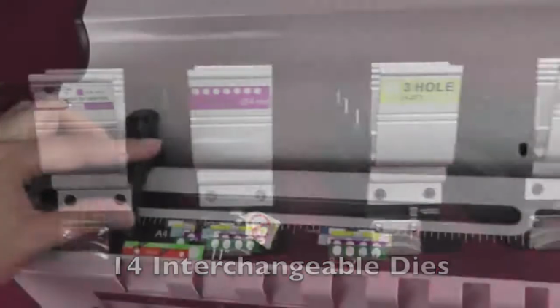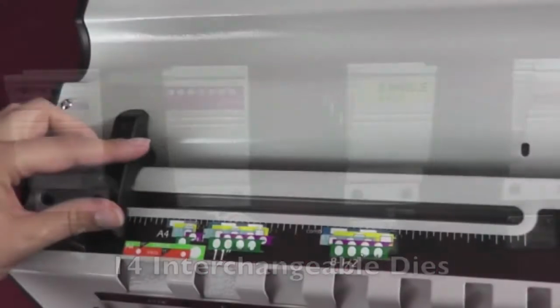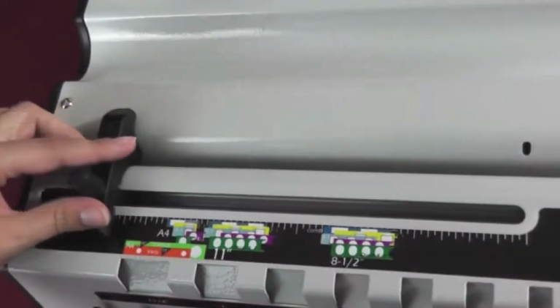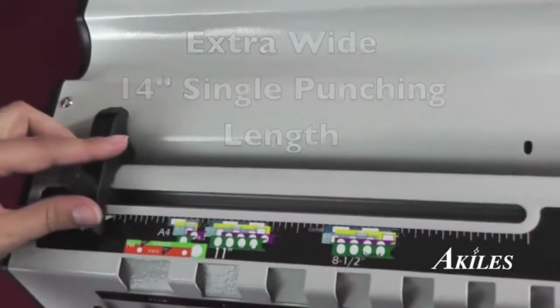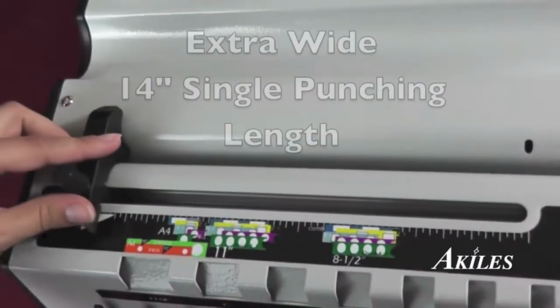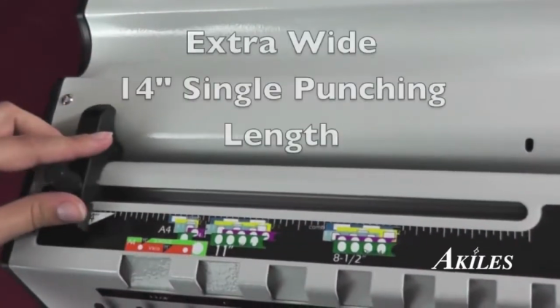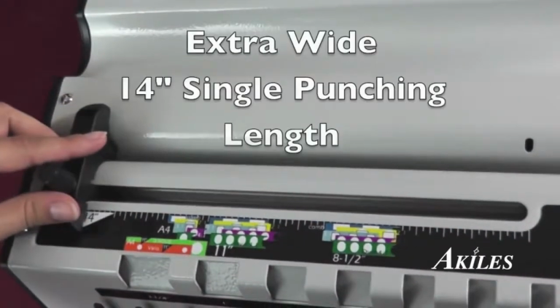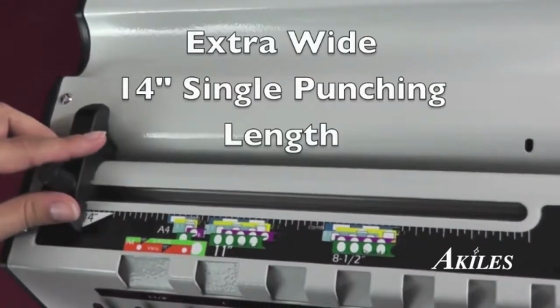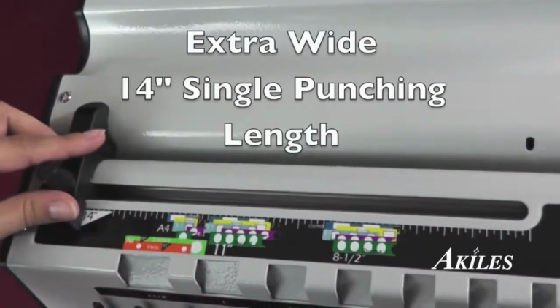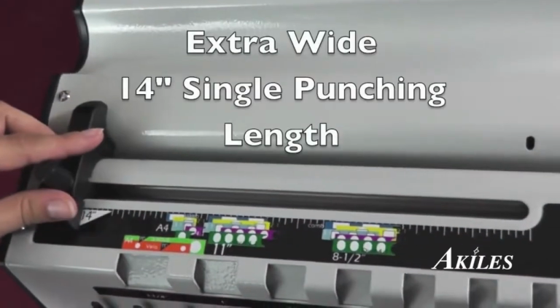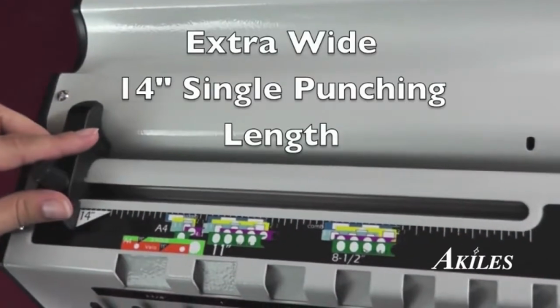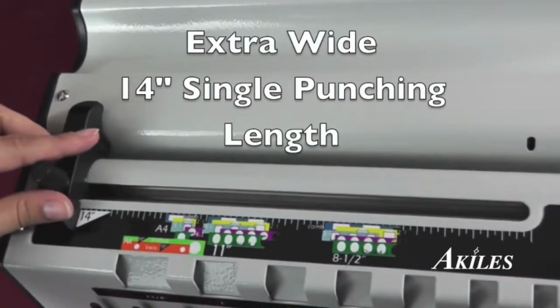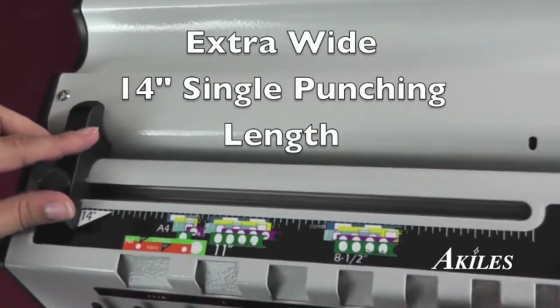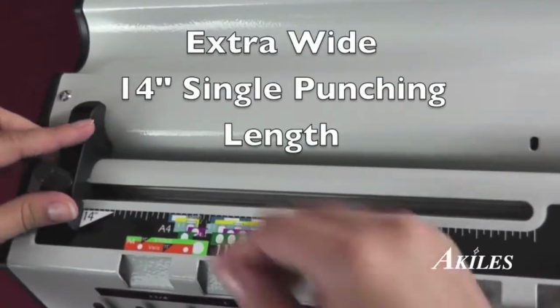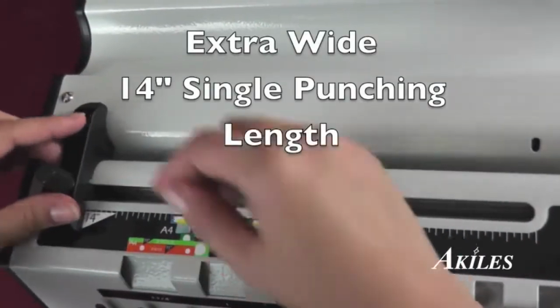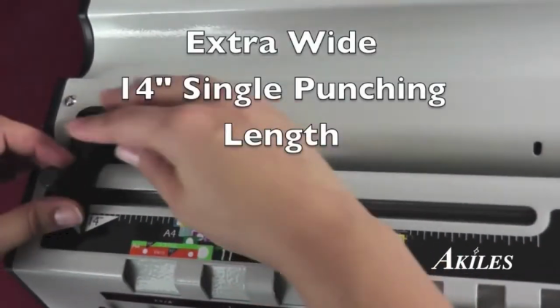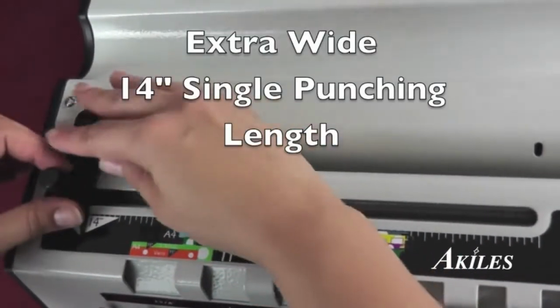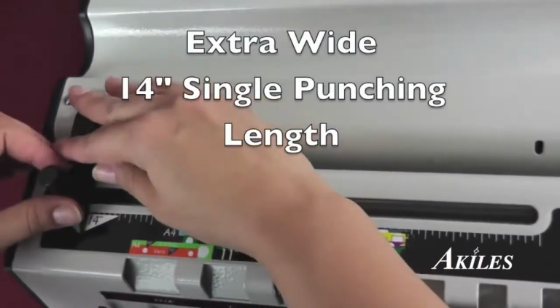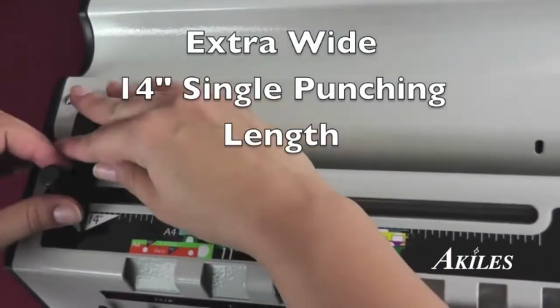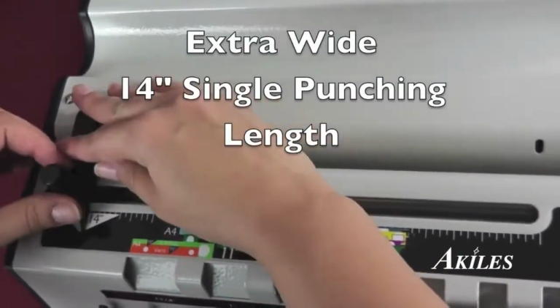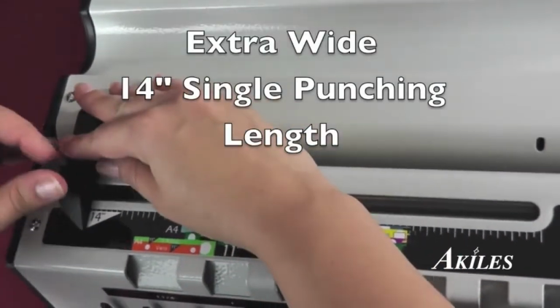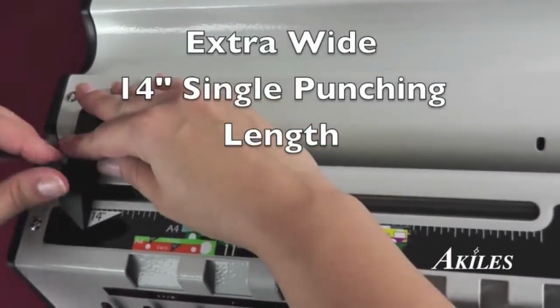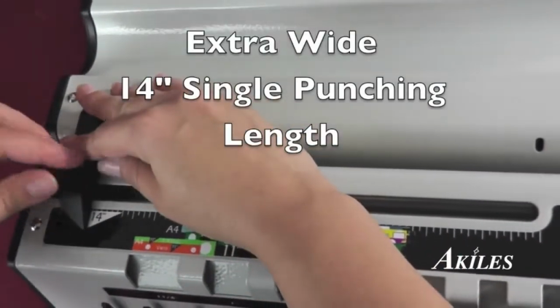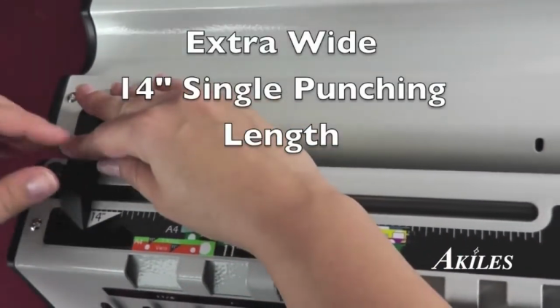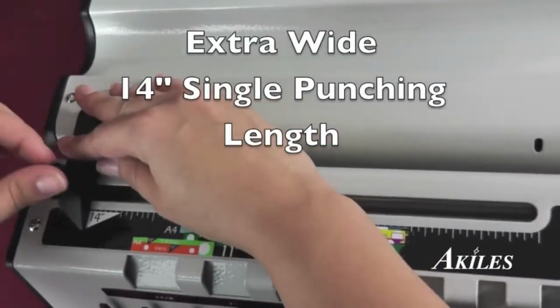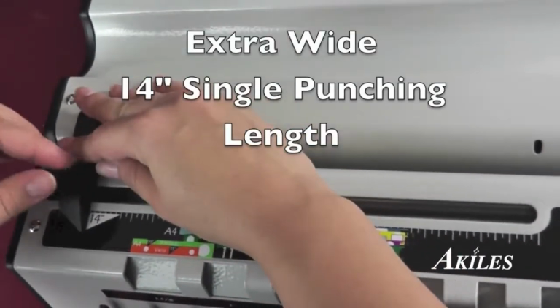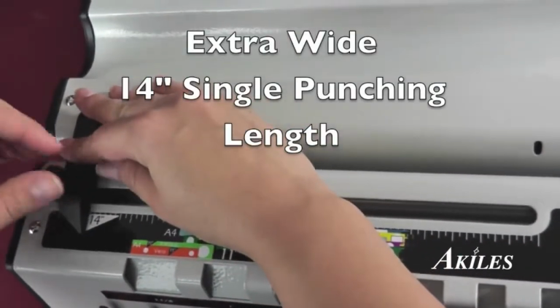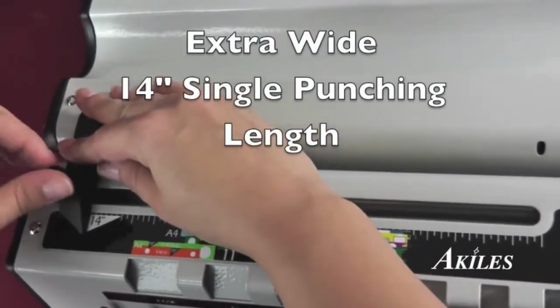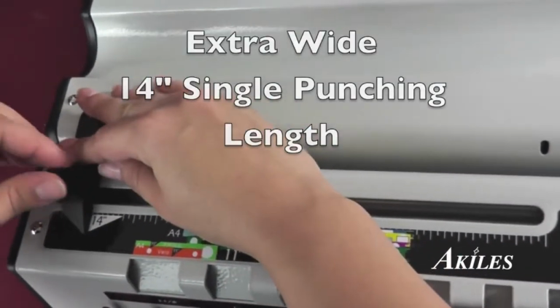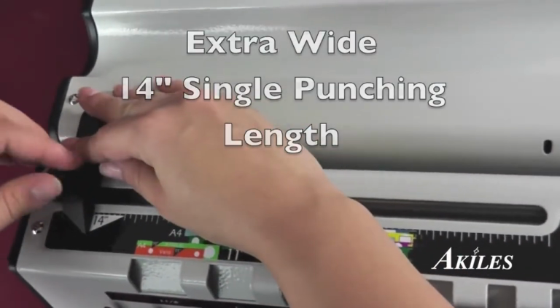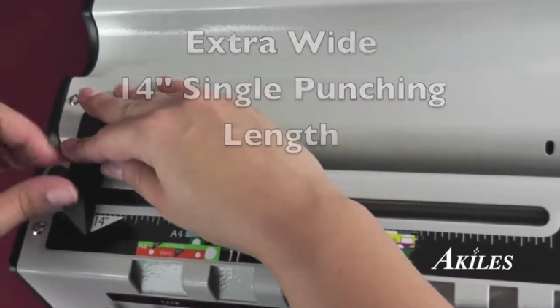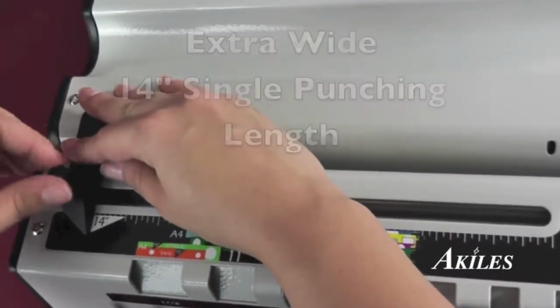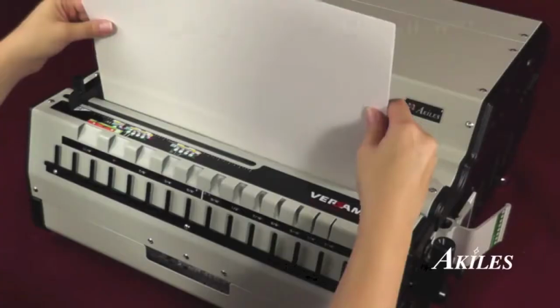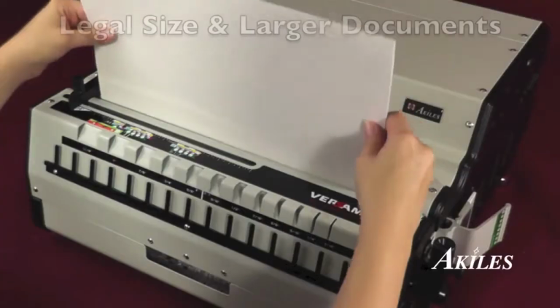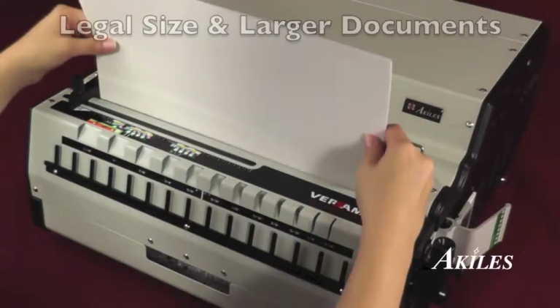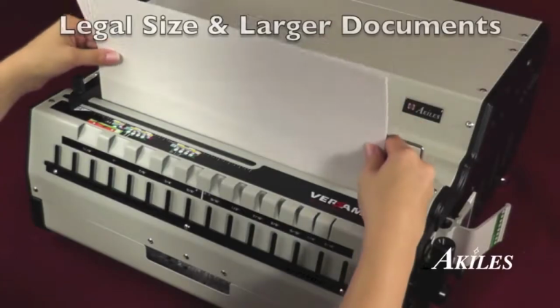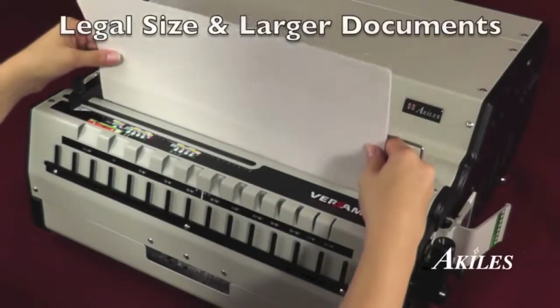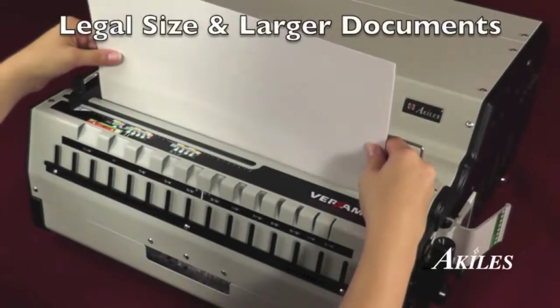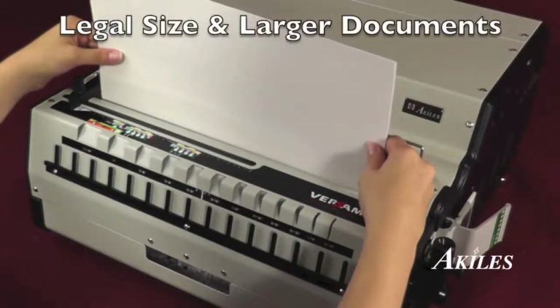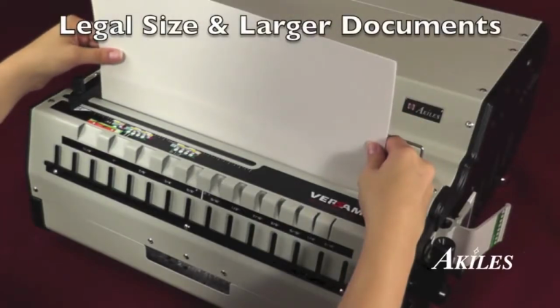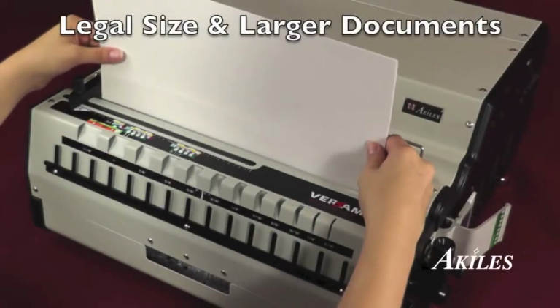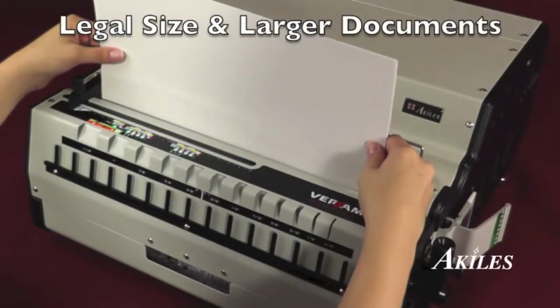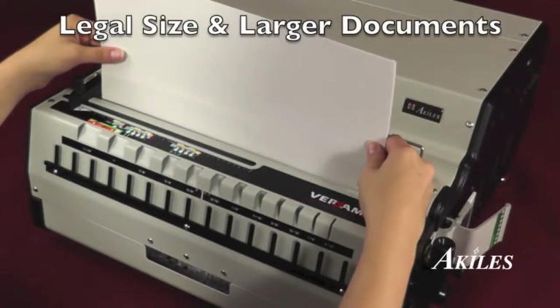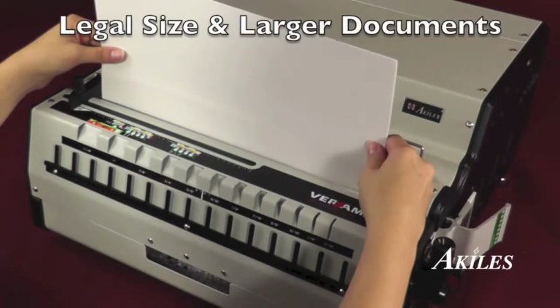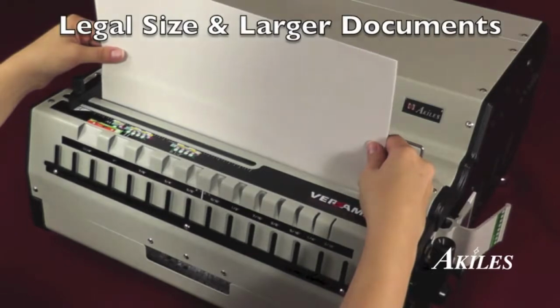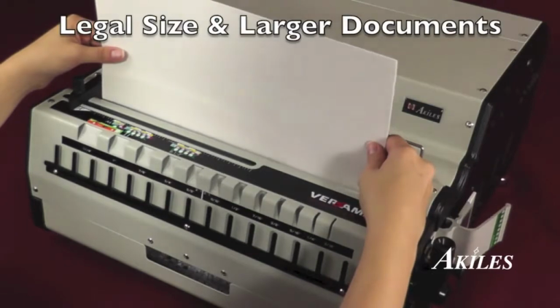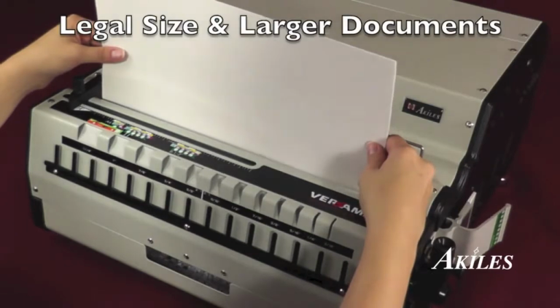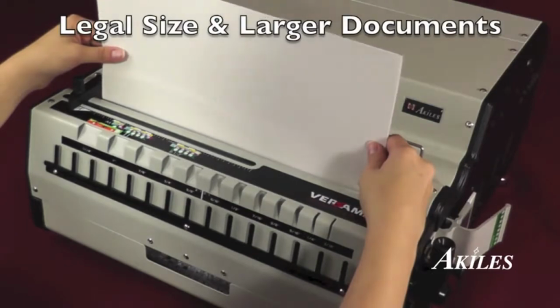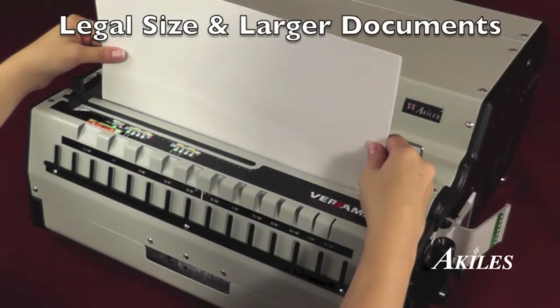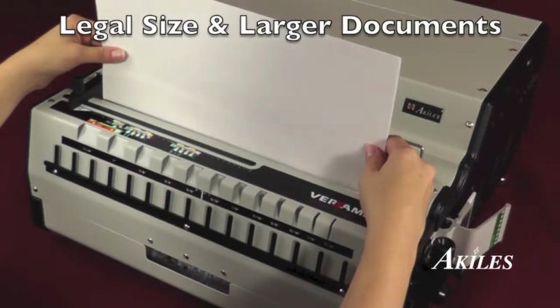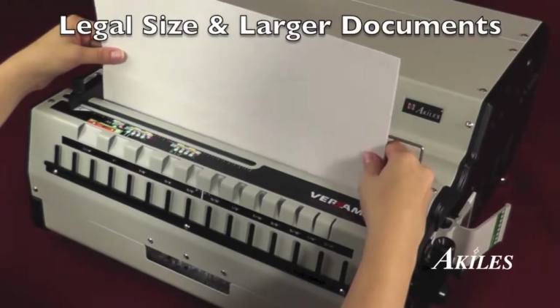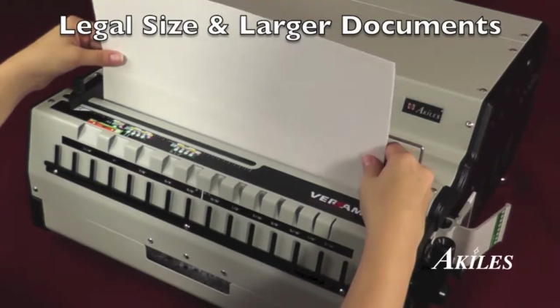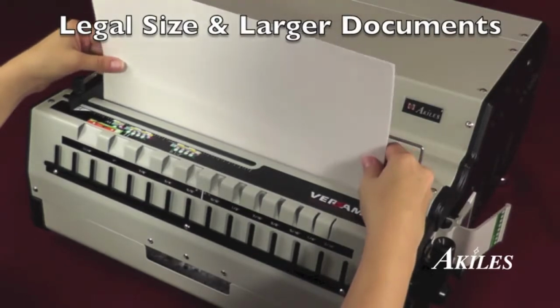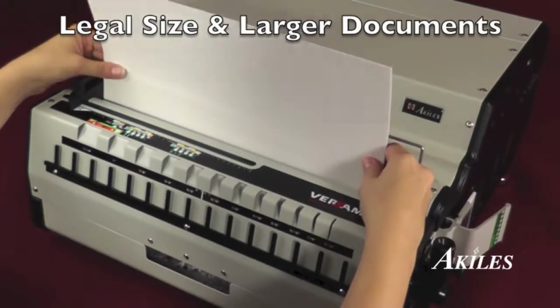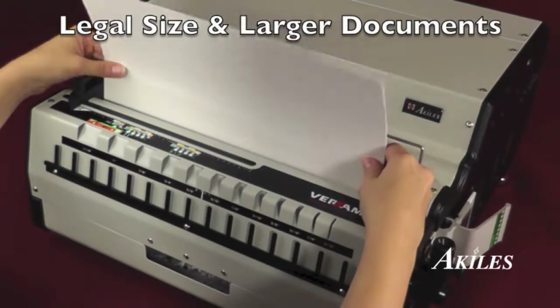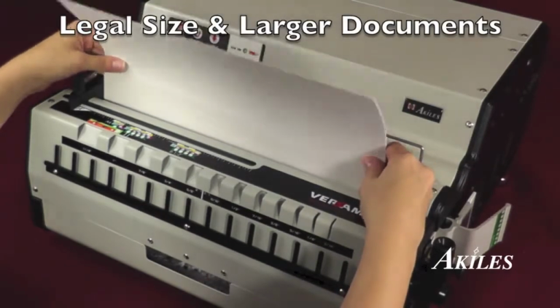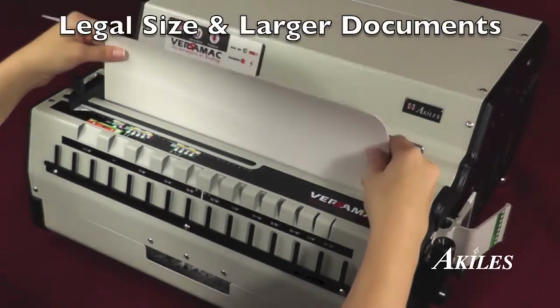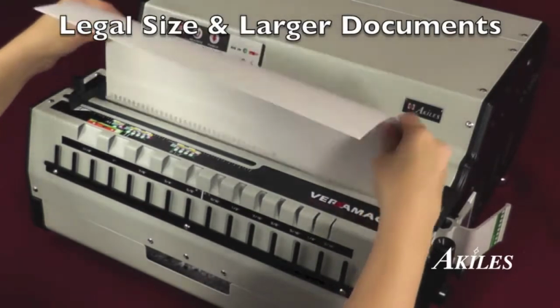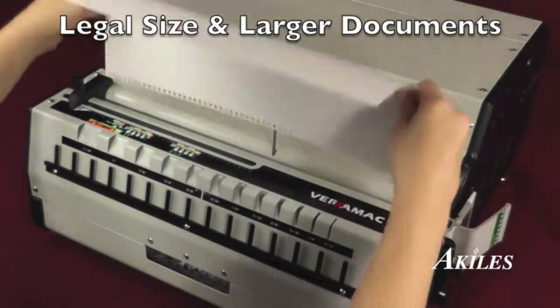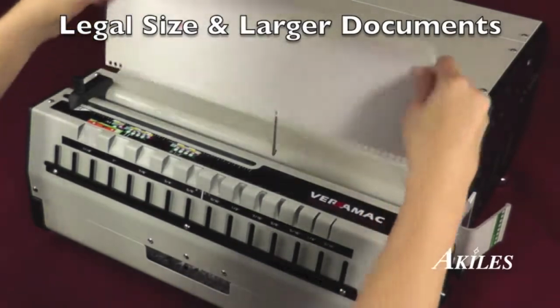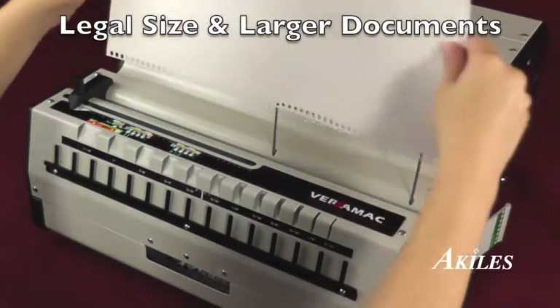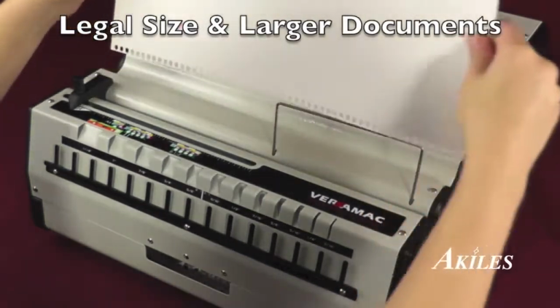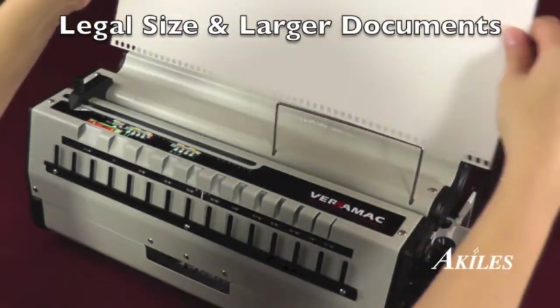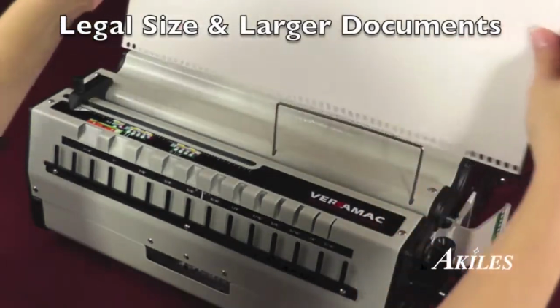It features an extra-wide 14-inch single punching length with an open throat for legal-sized sheets and larger documents.